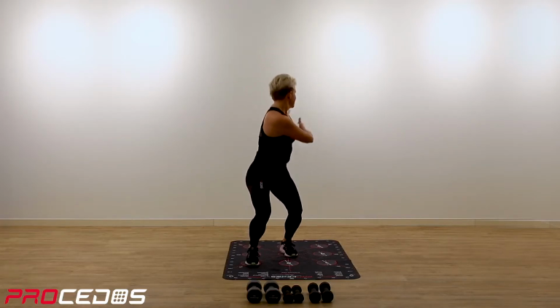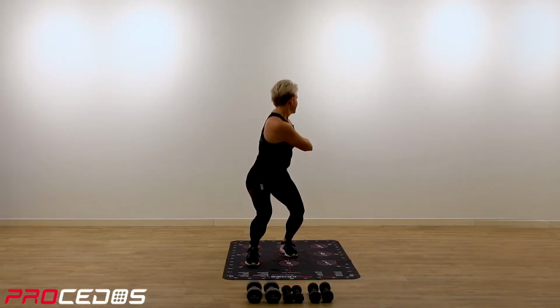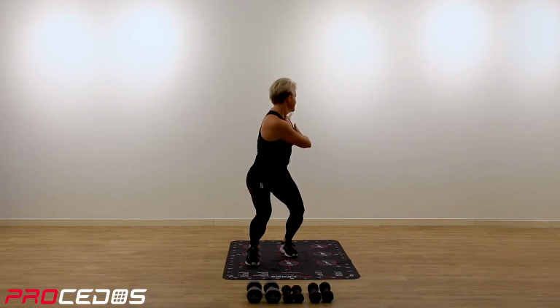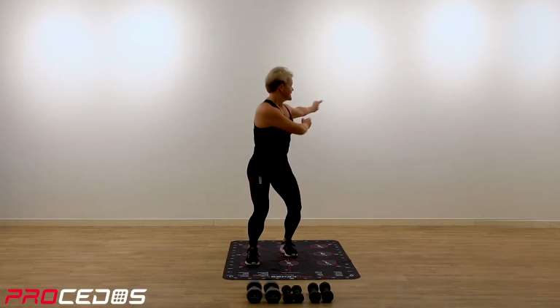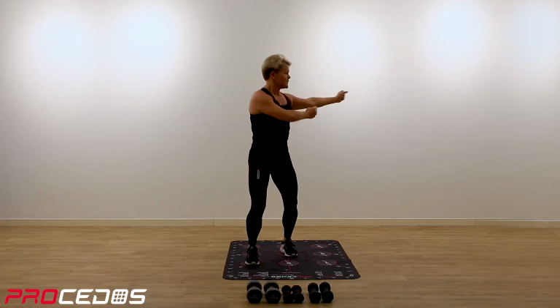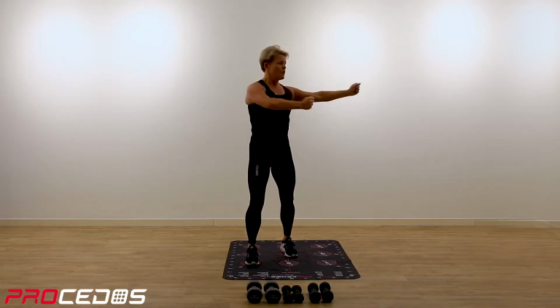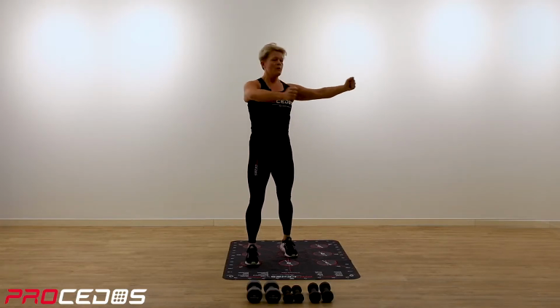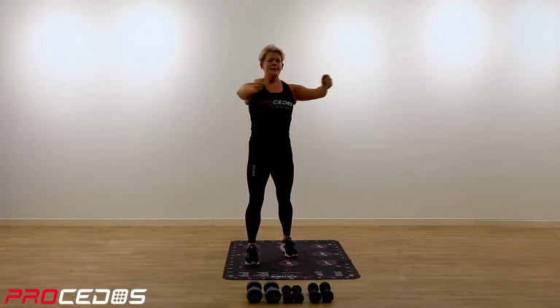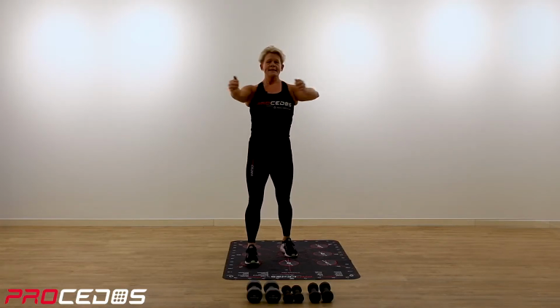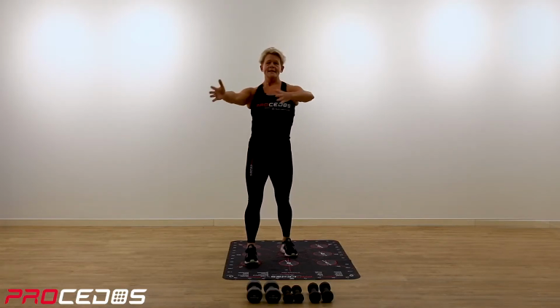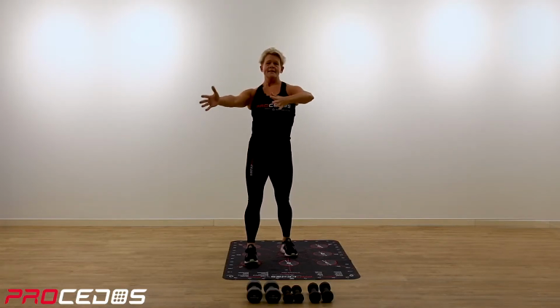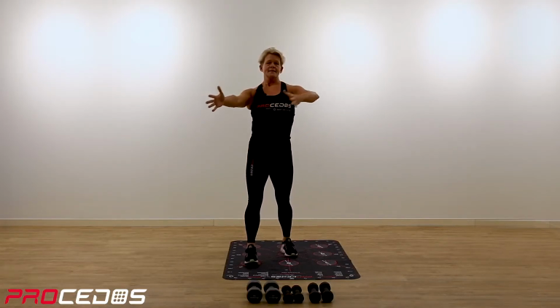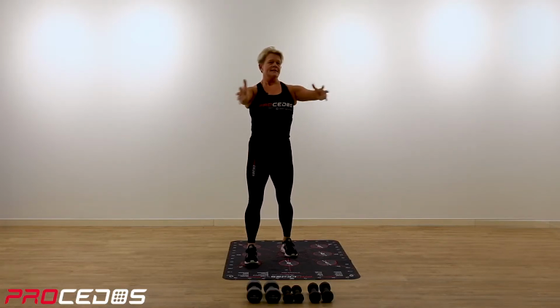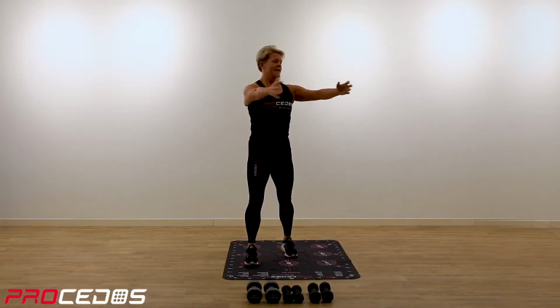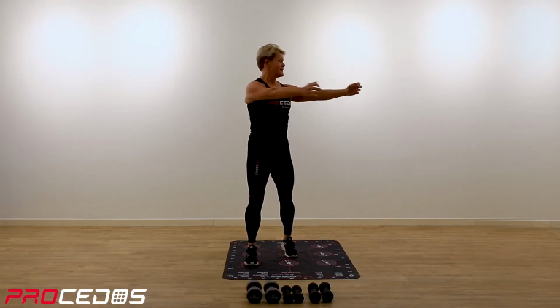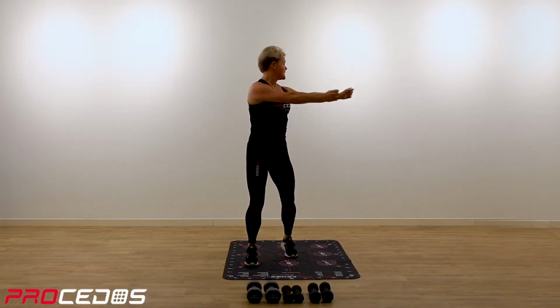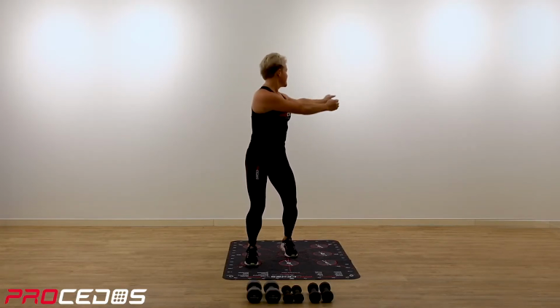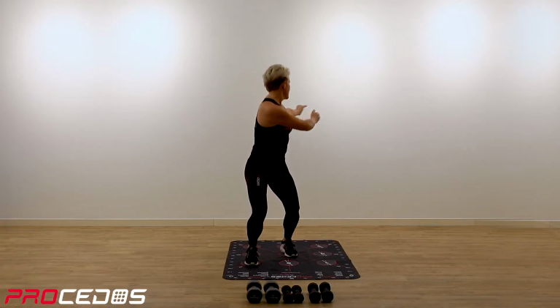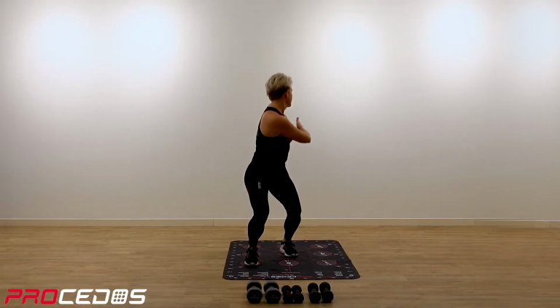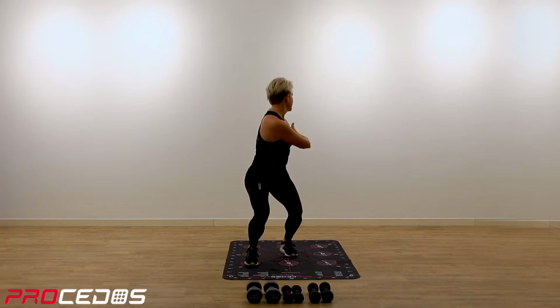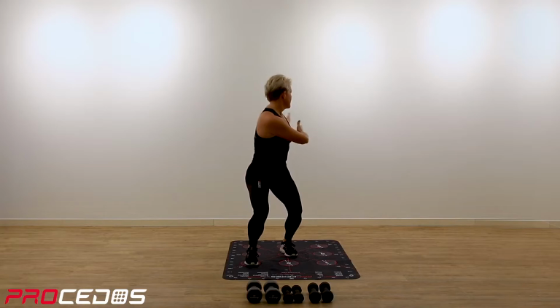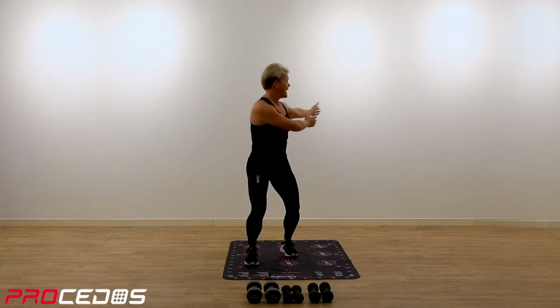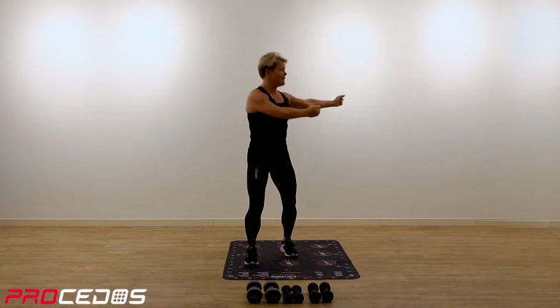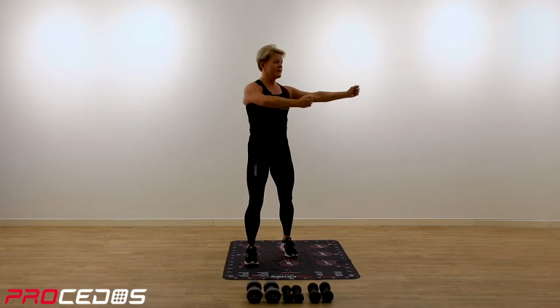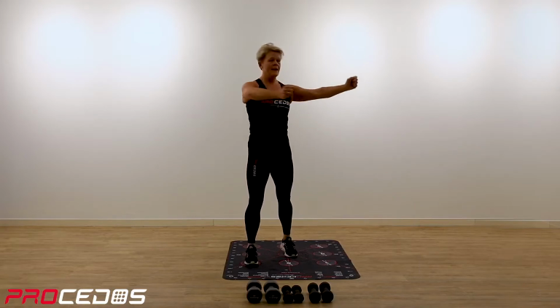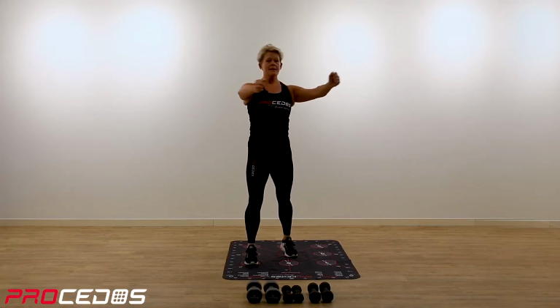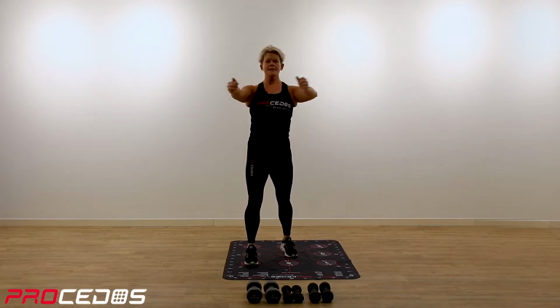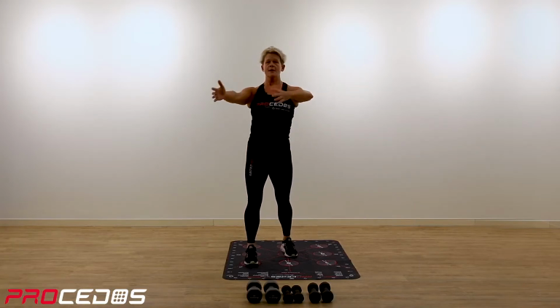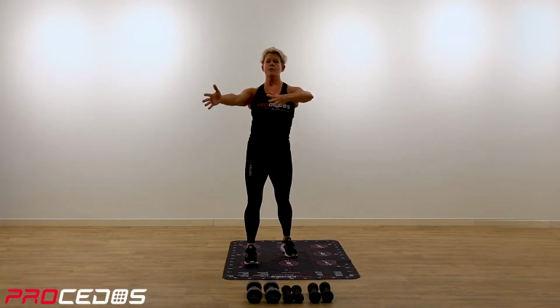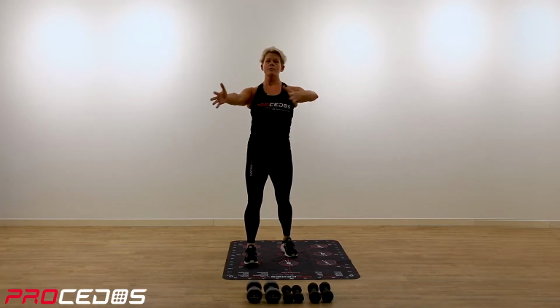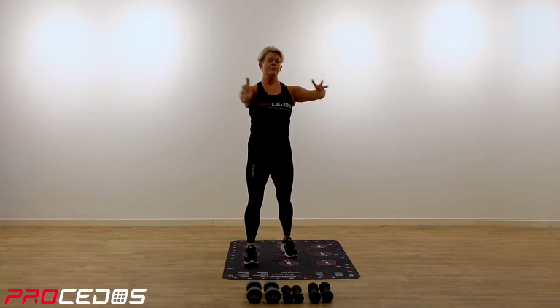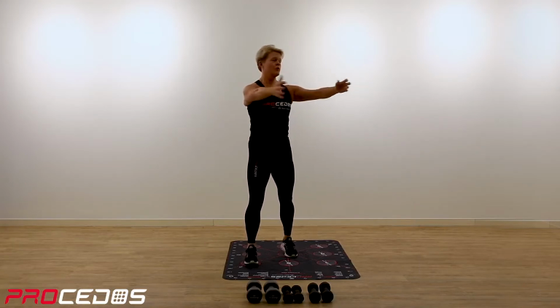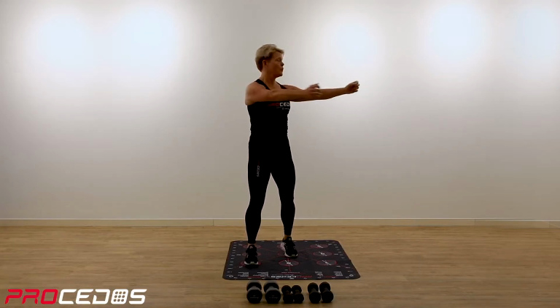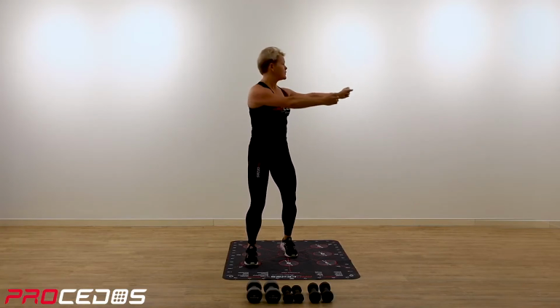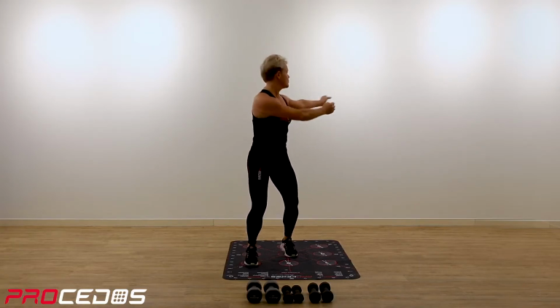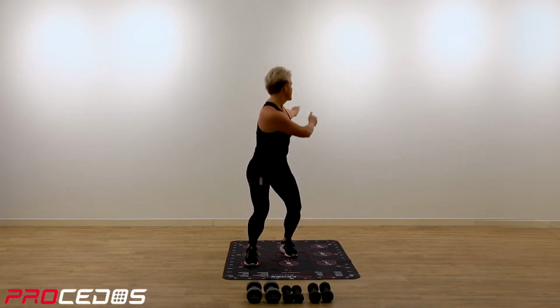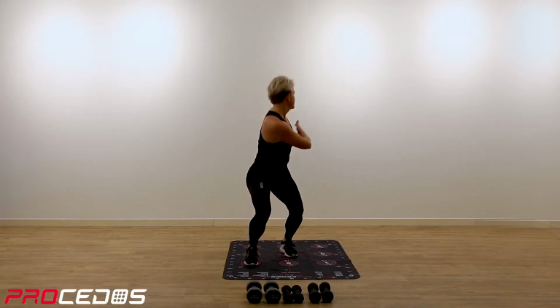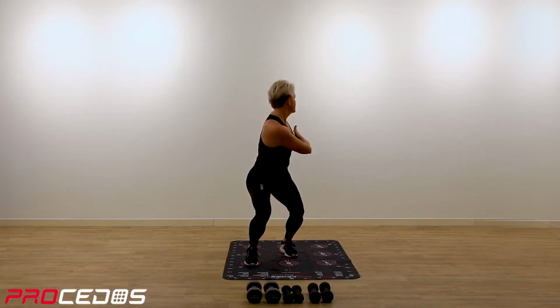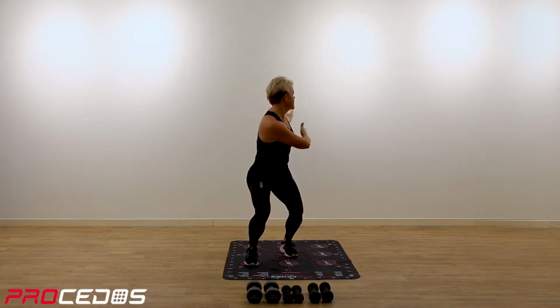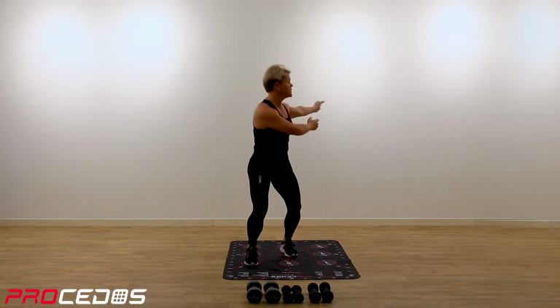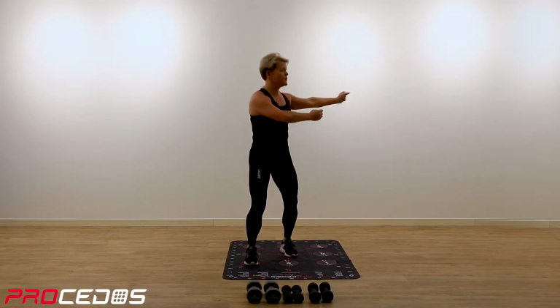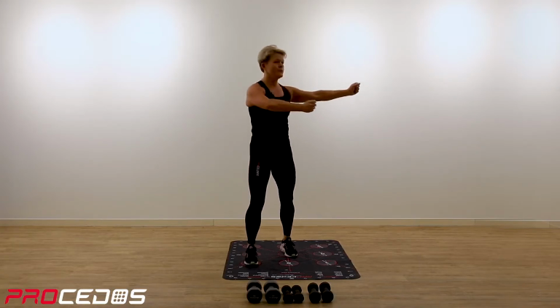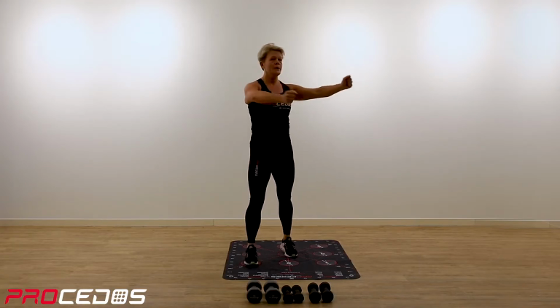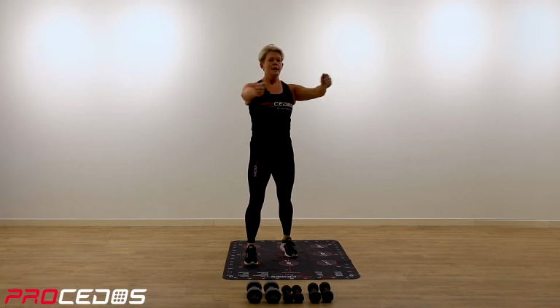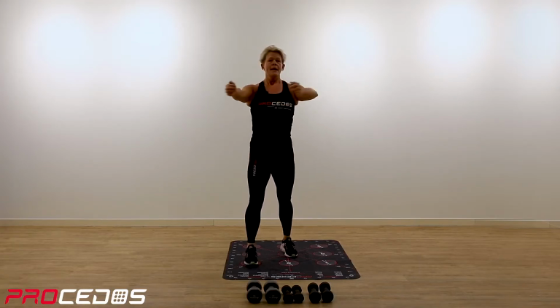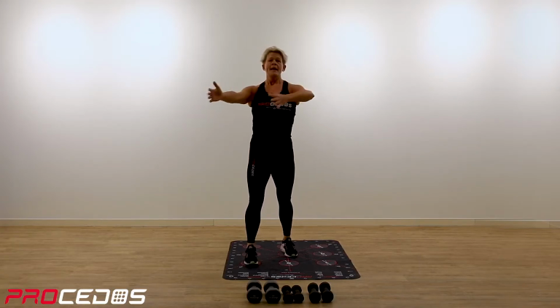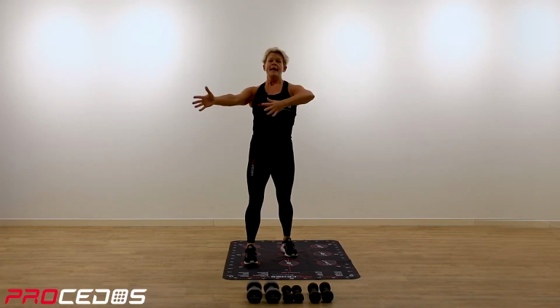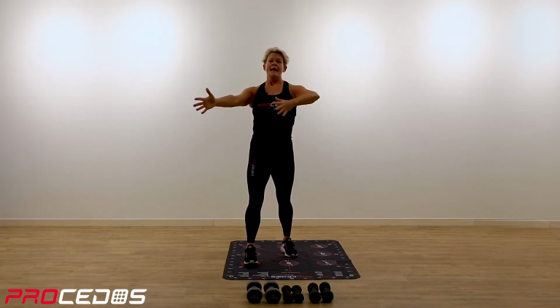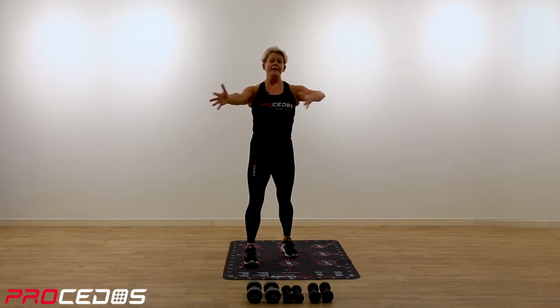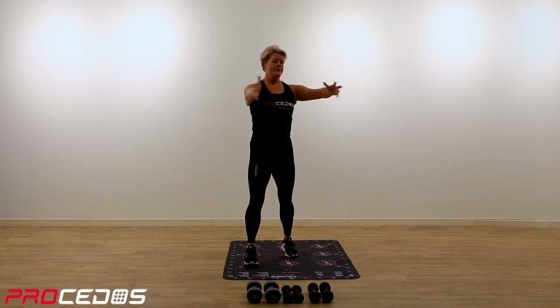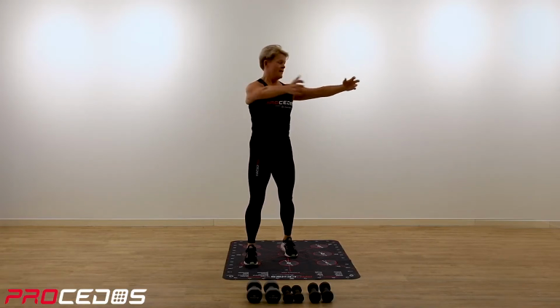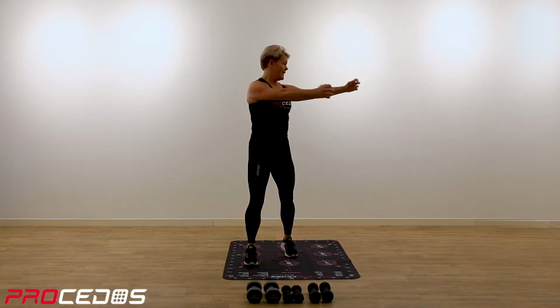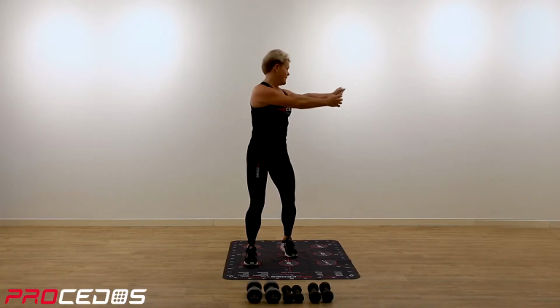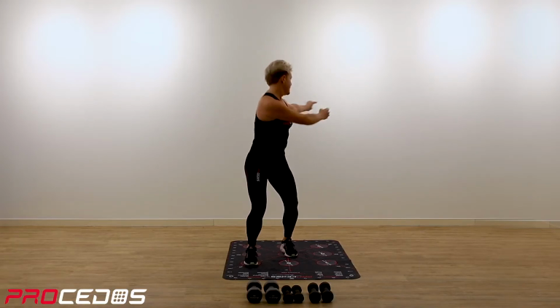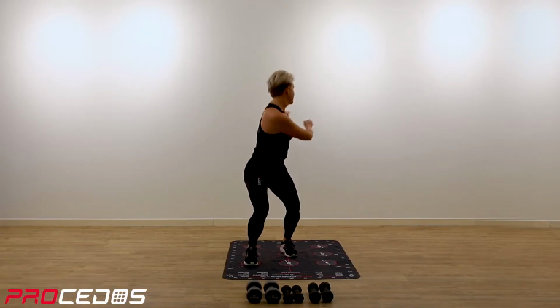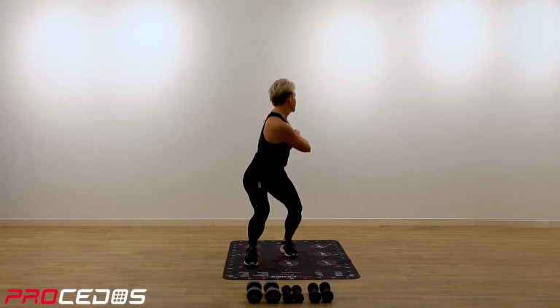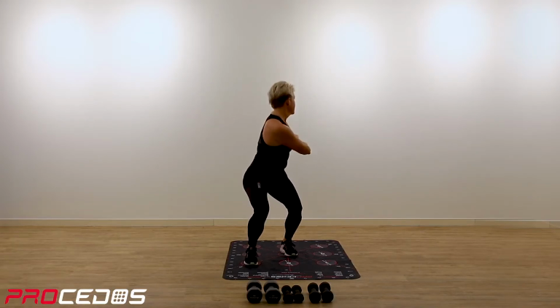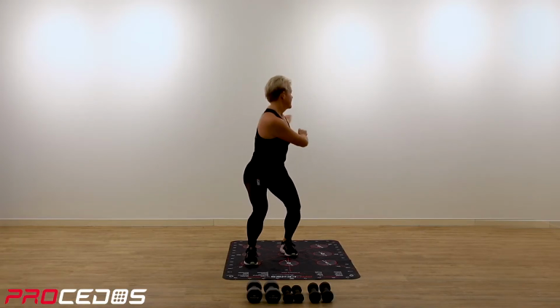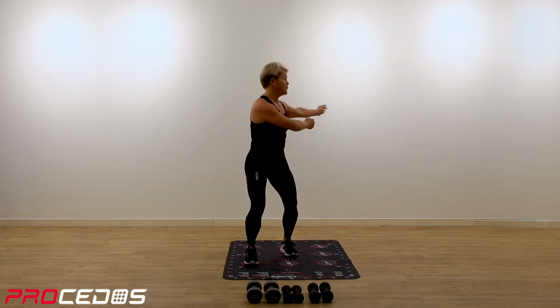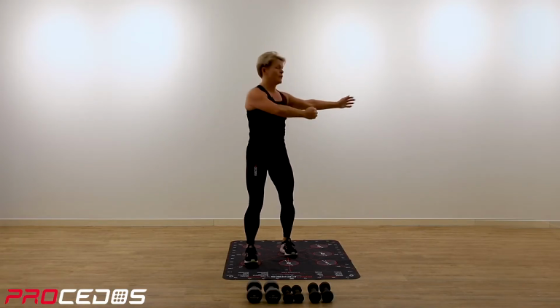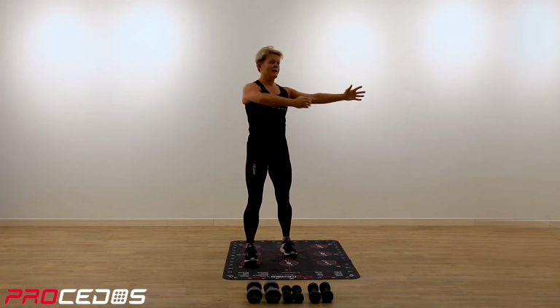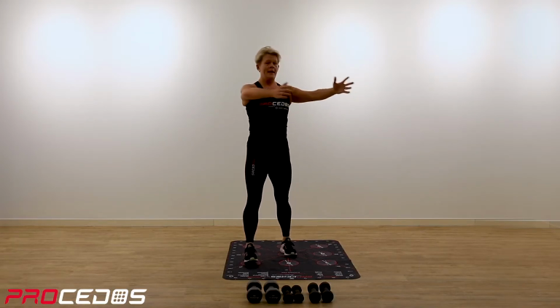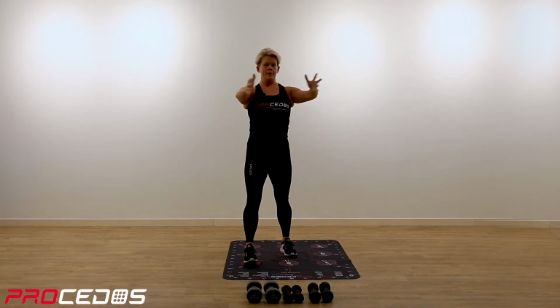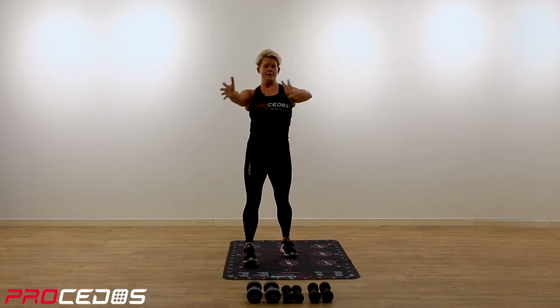All these exercises are preparing us for what we're going to do in the workout.